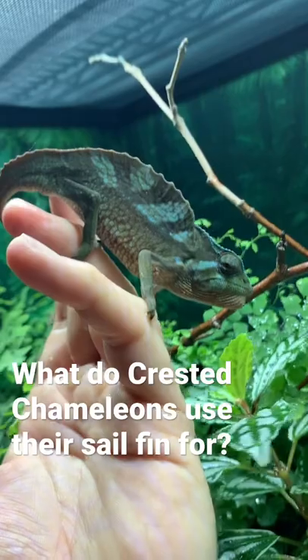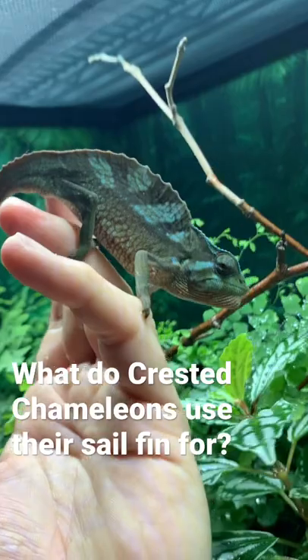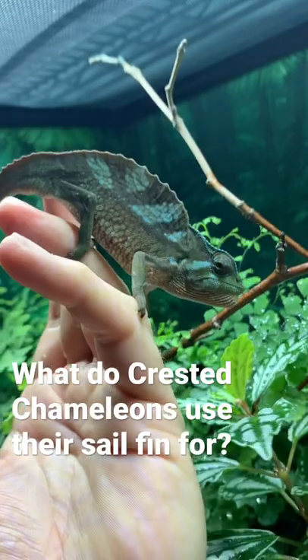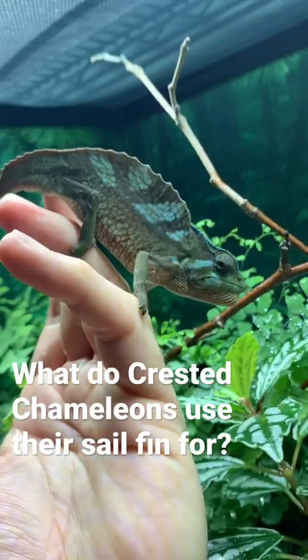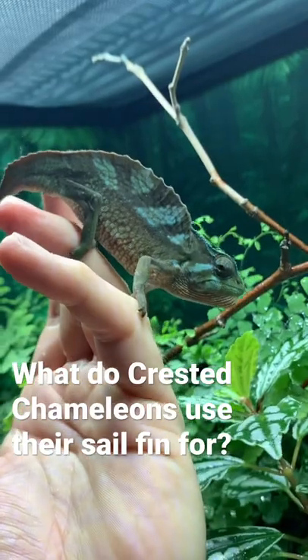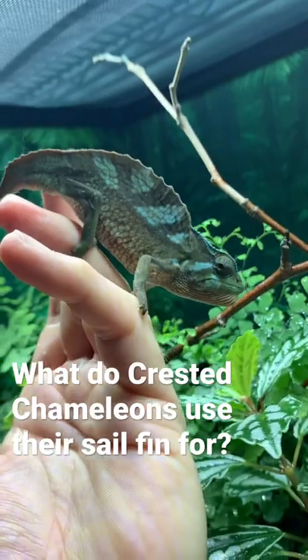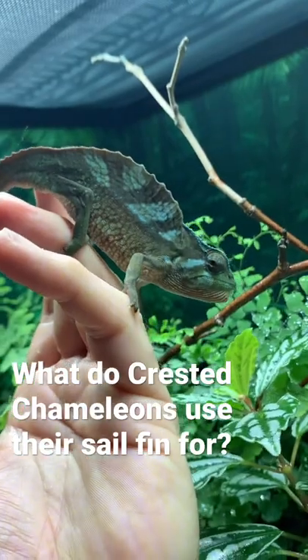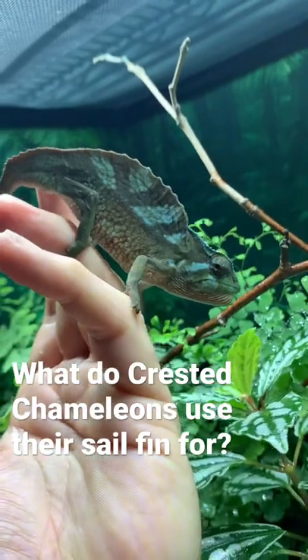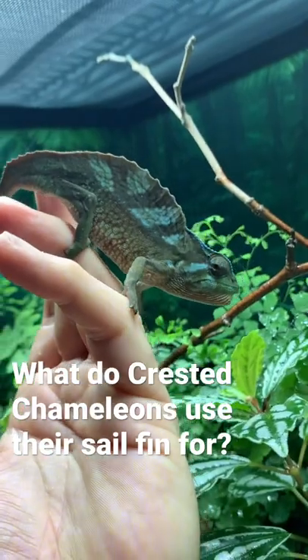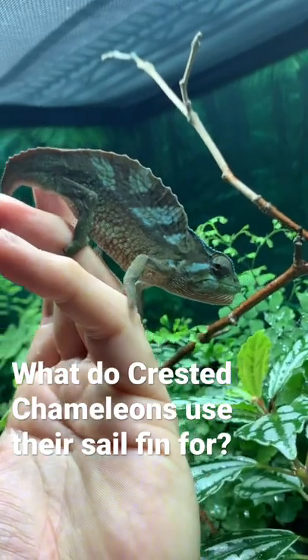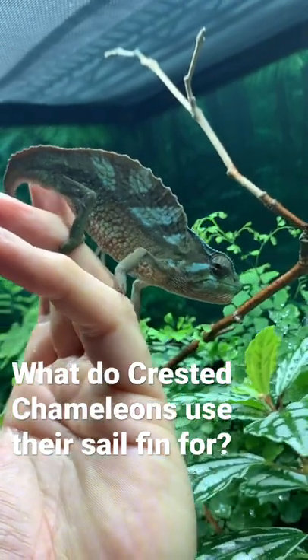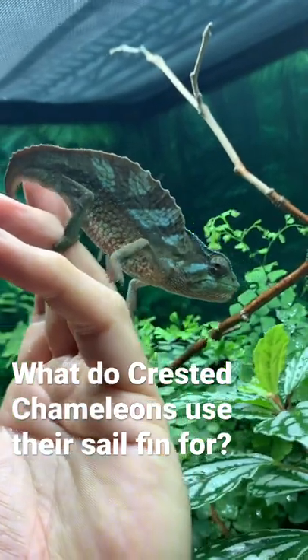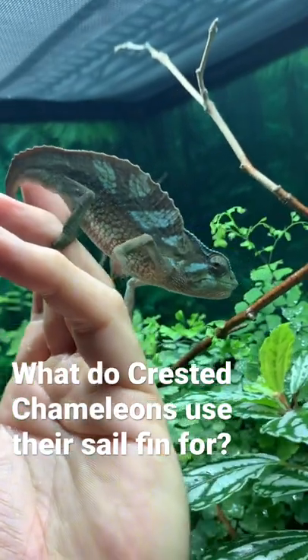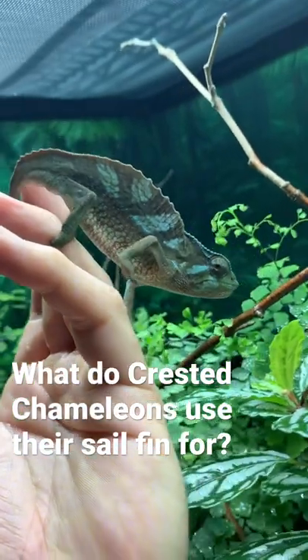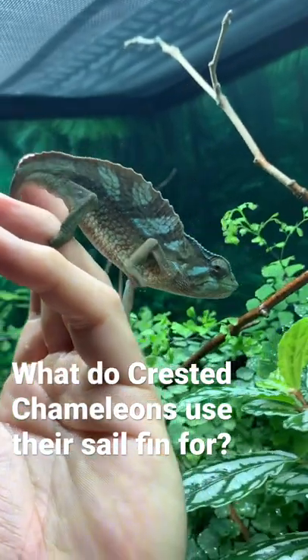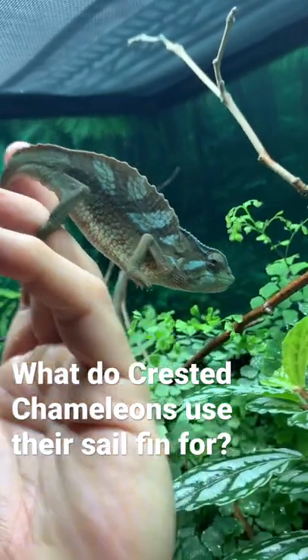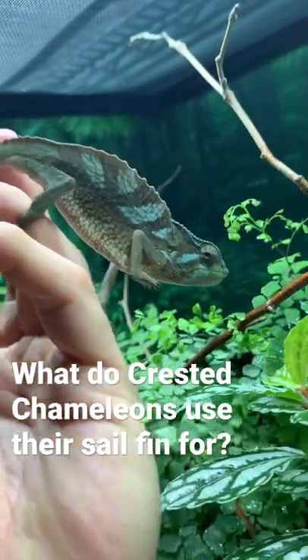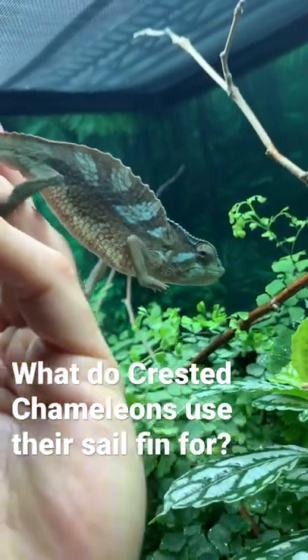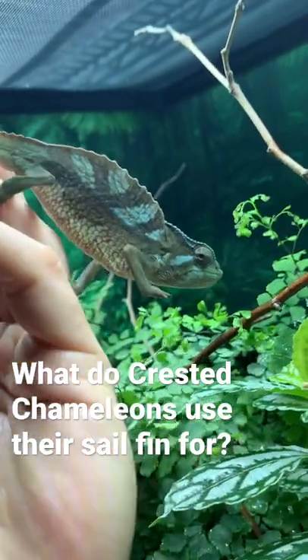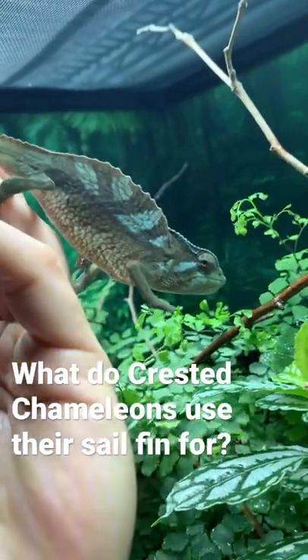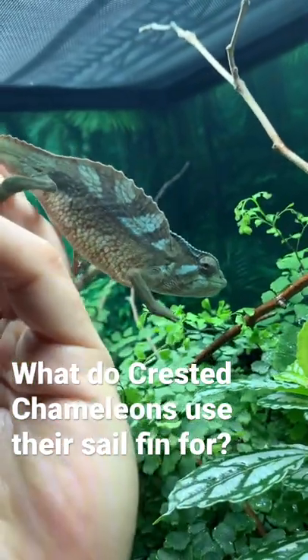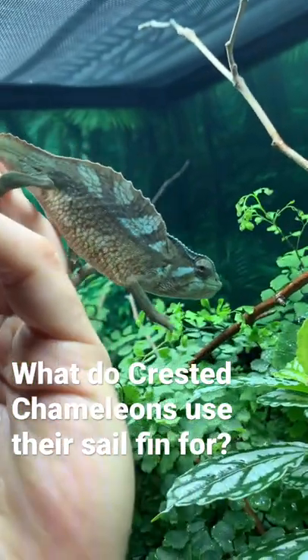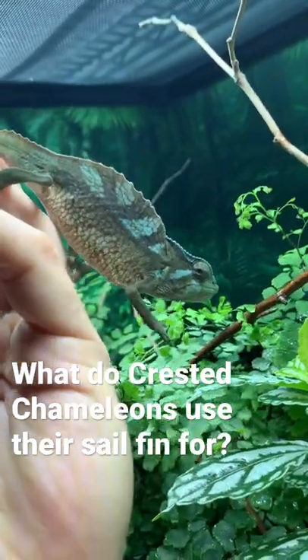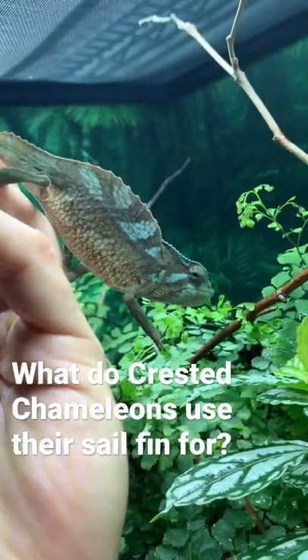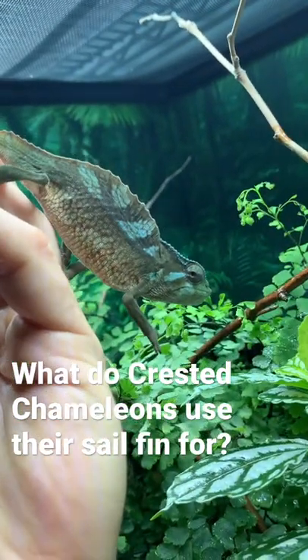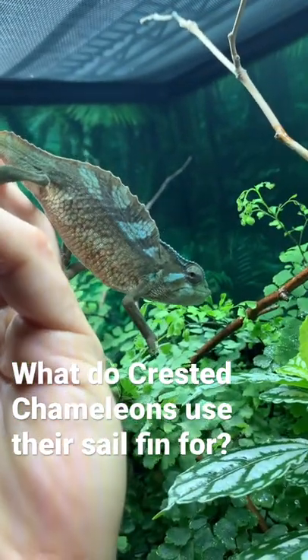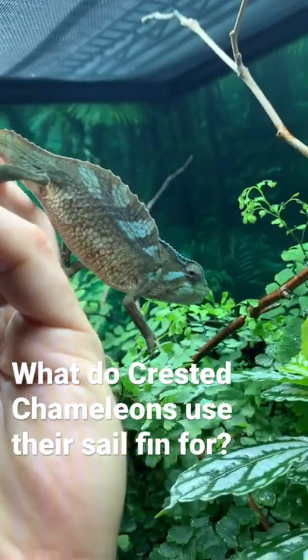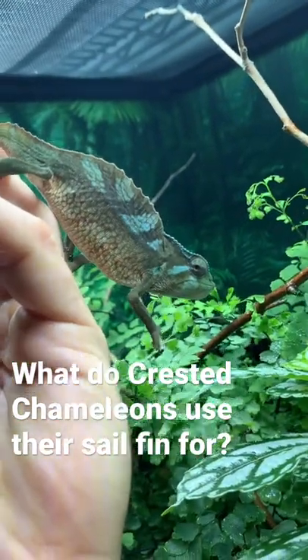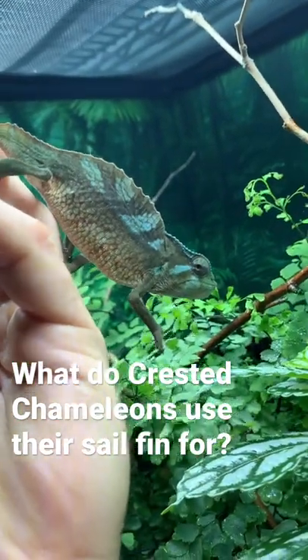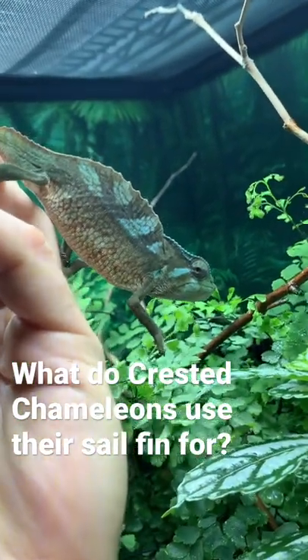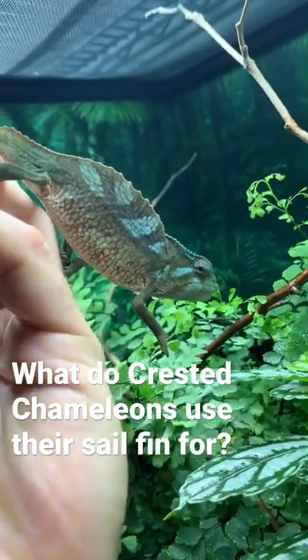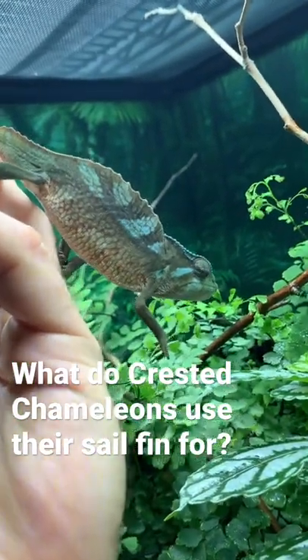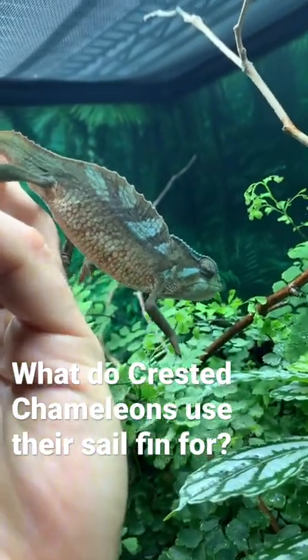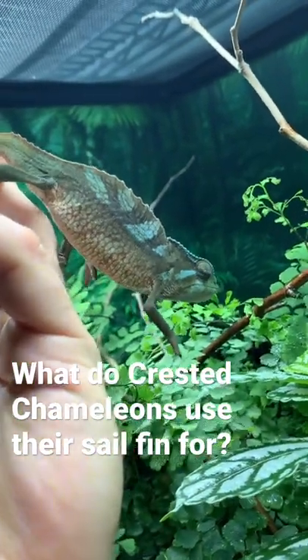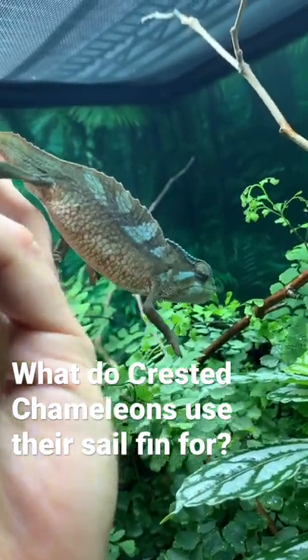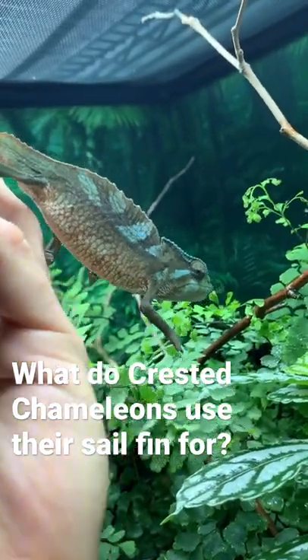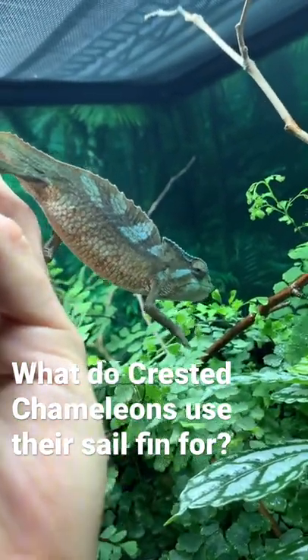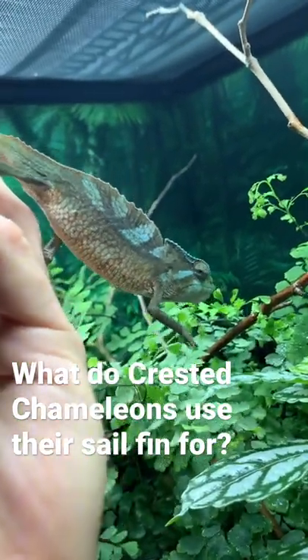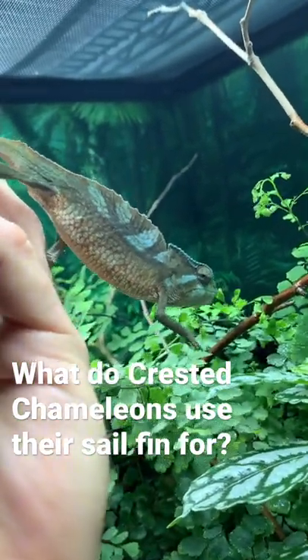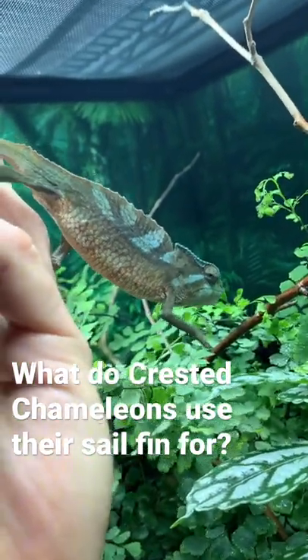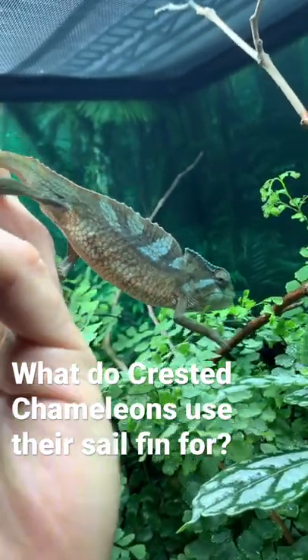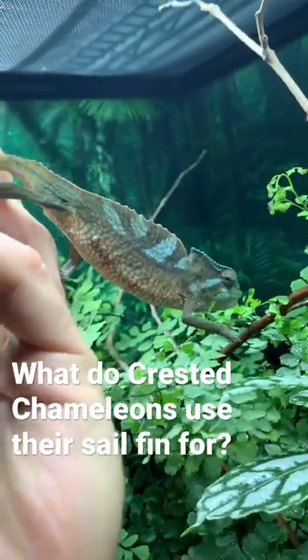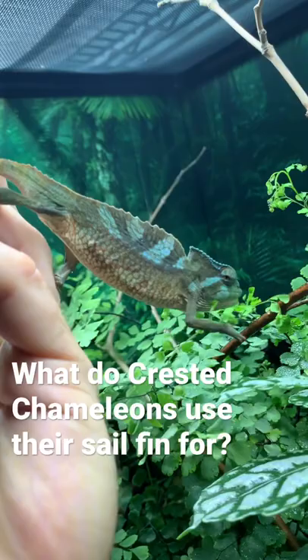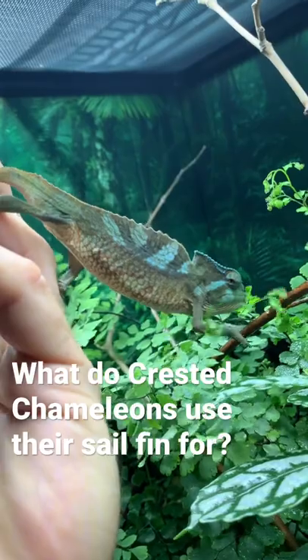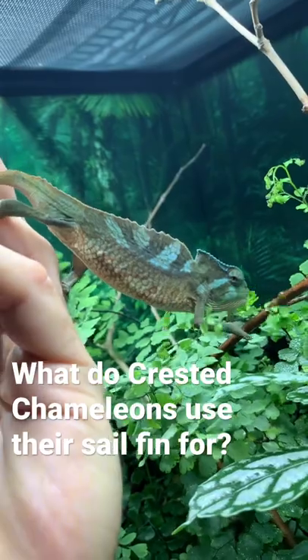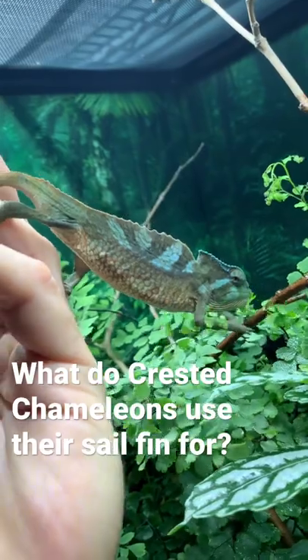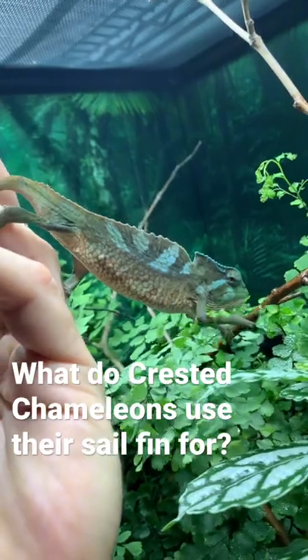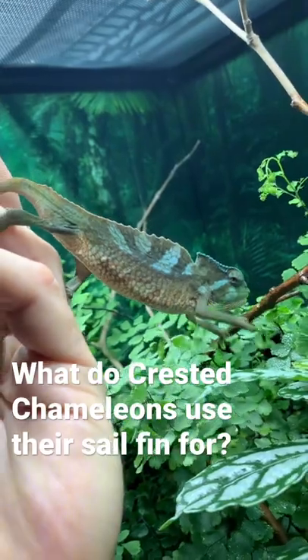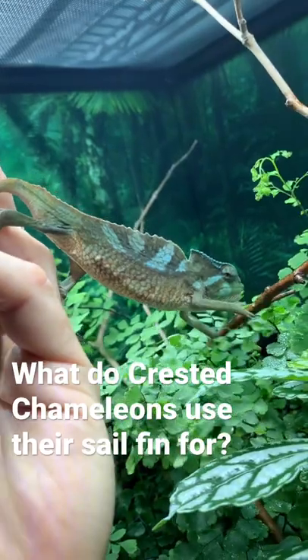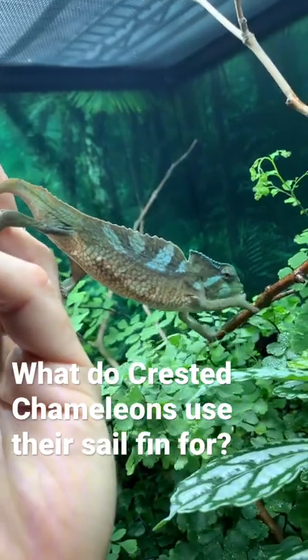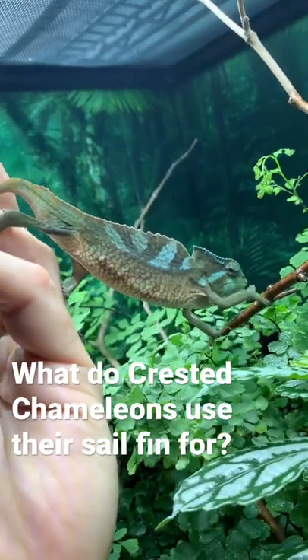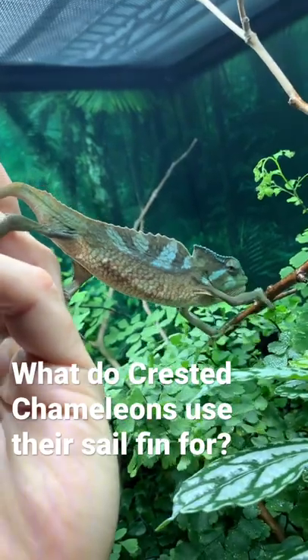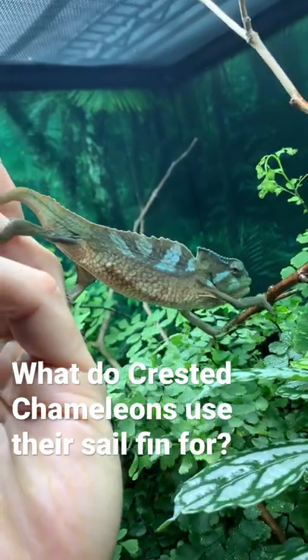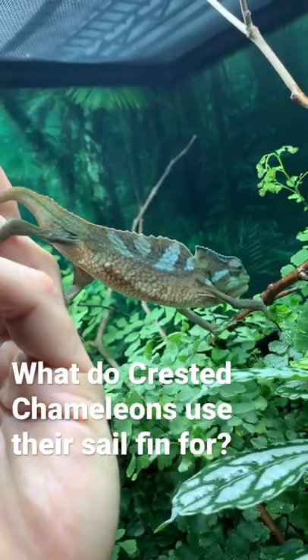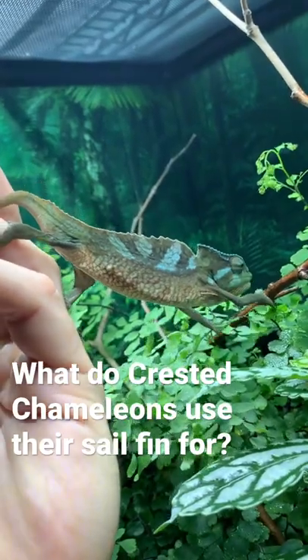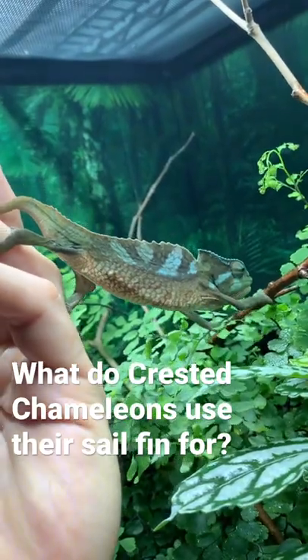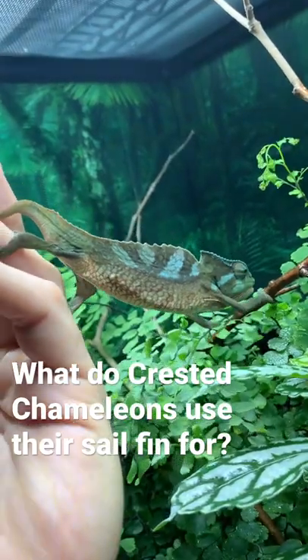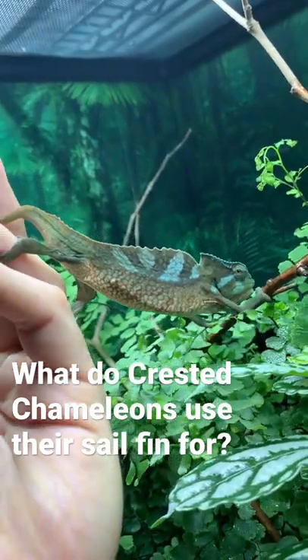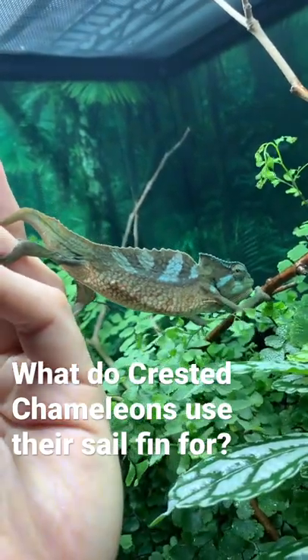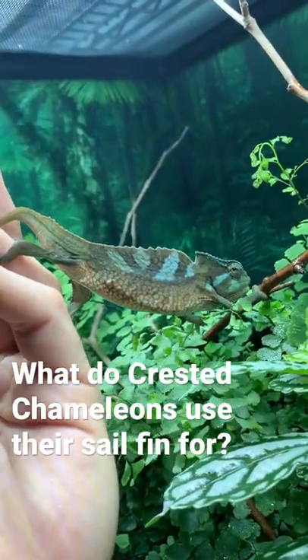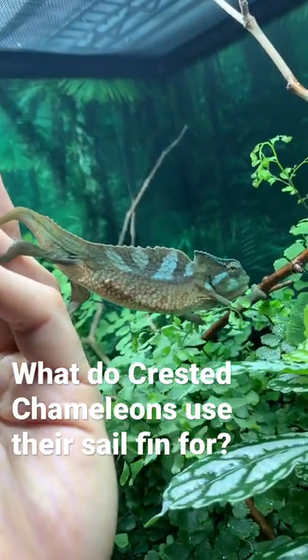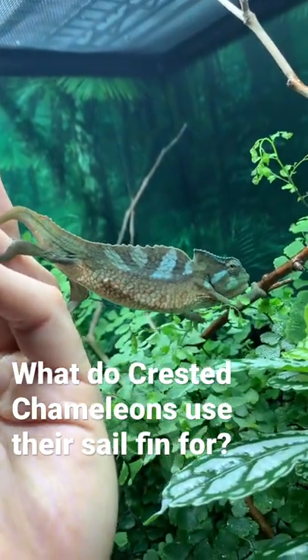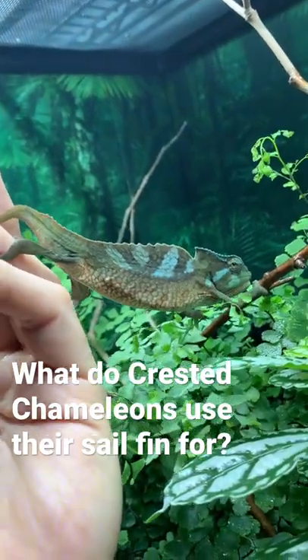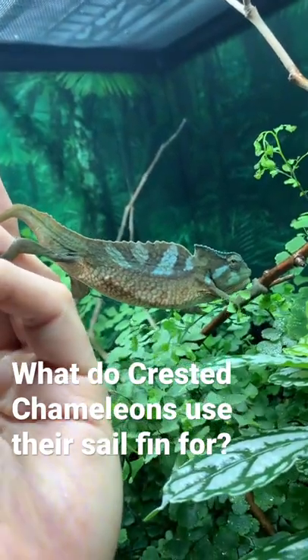This is a crested chameleon, Trioceros christatus, and the question was asked: what did they use that sail fin for?